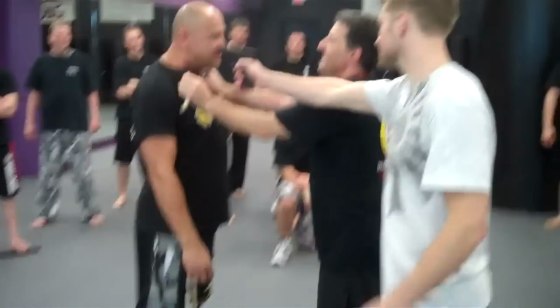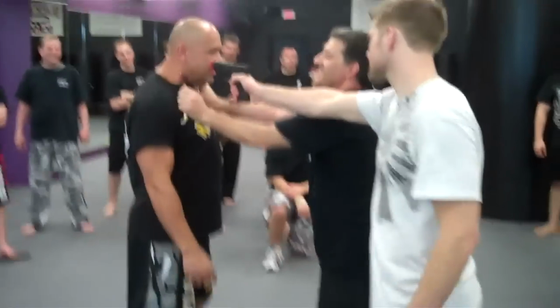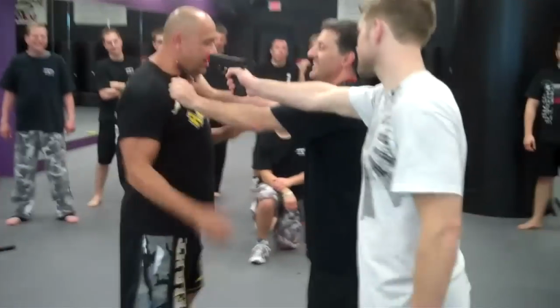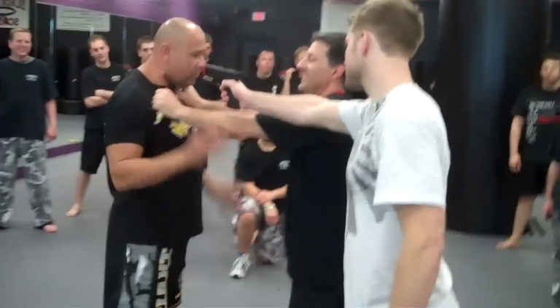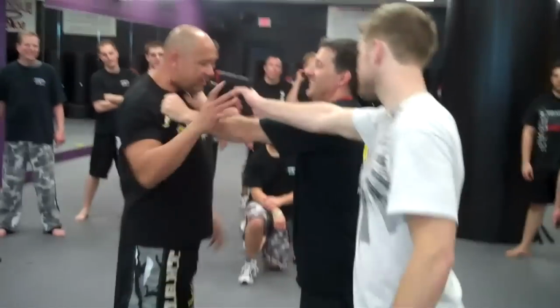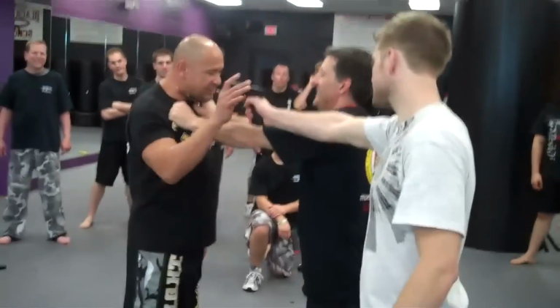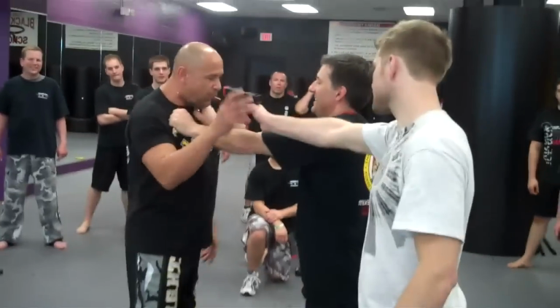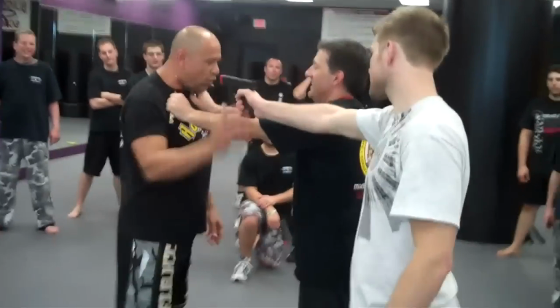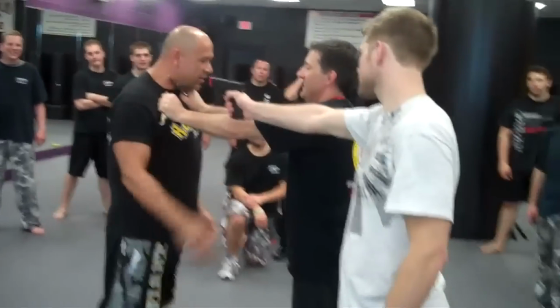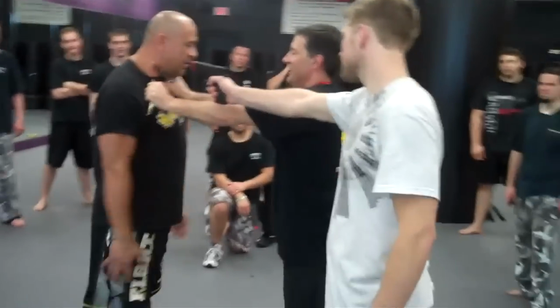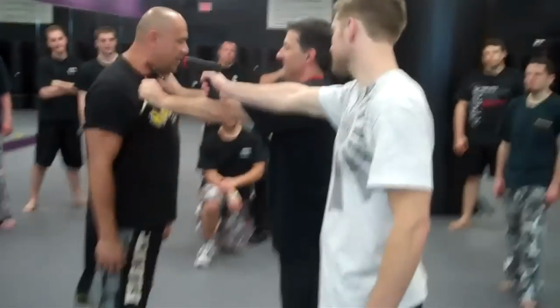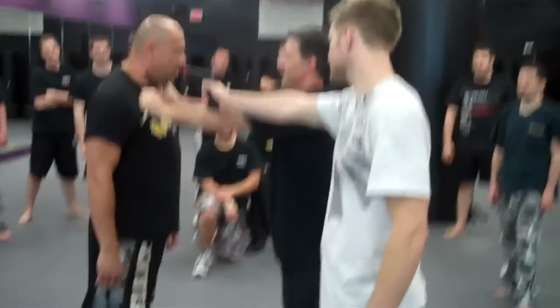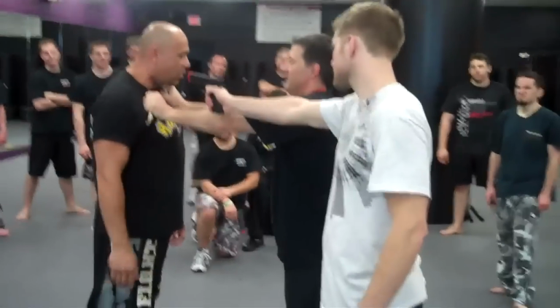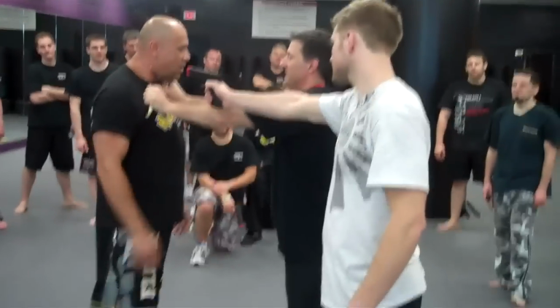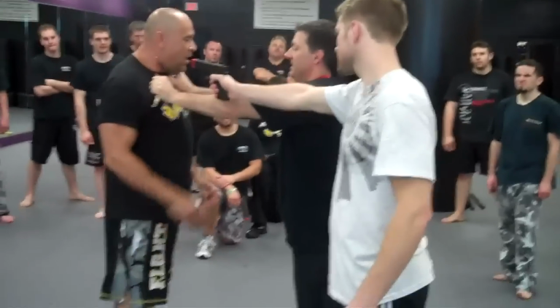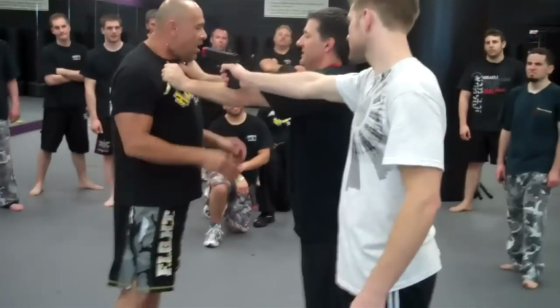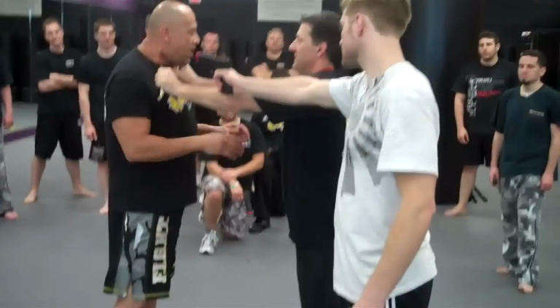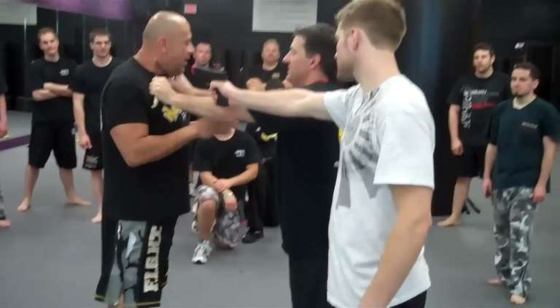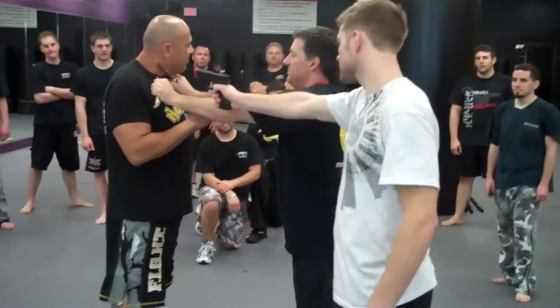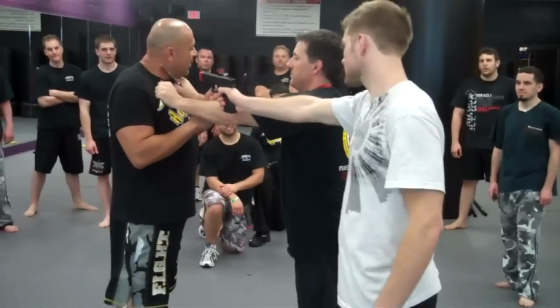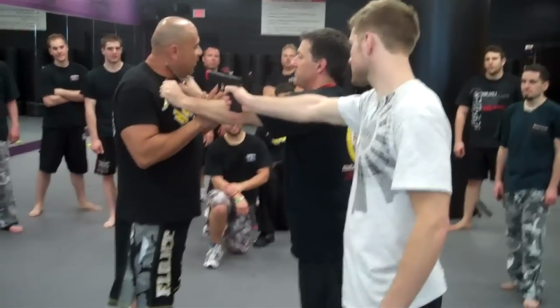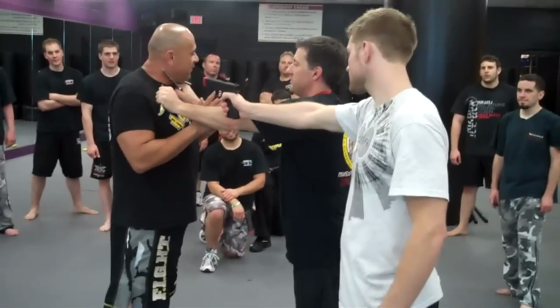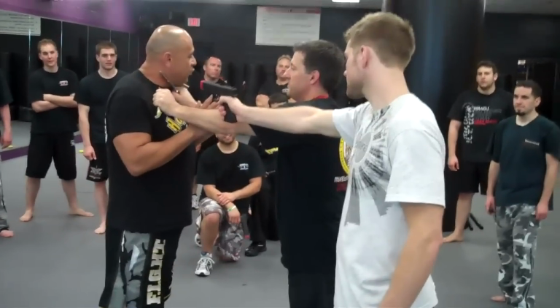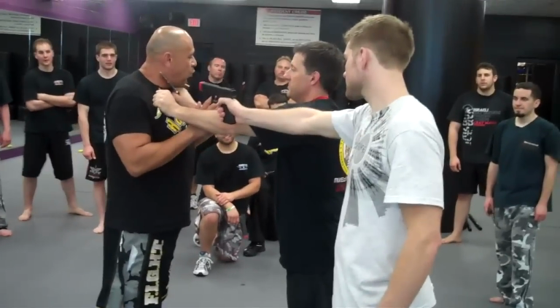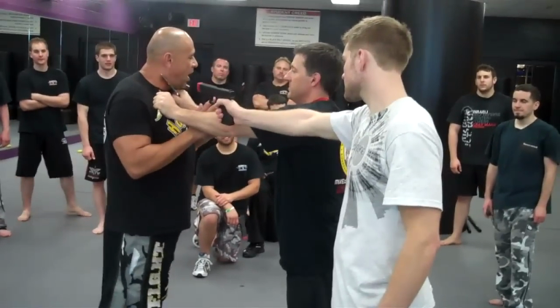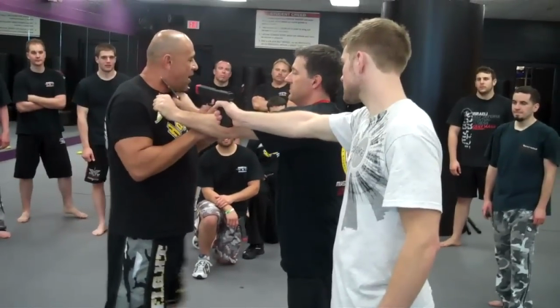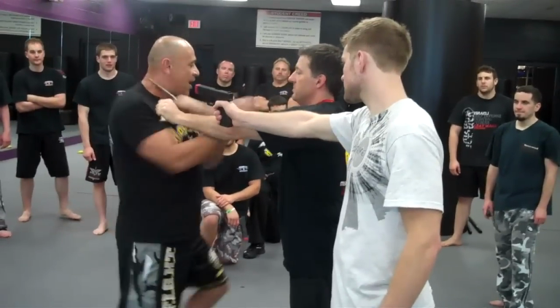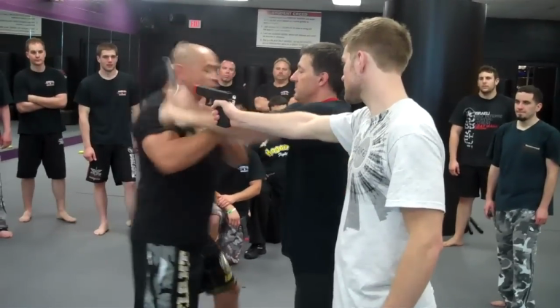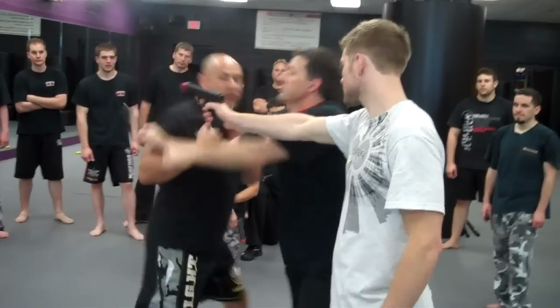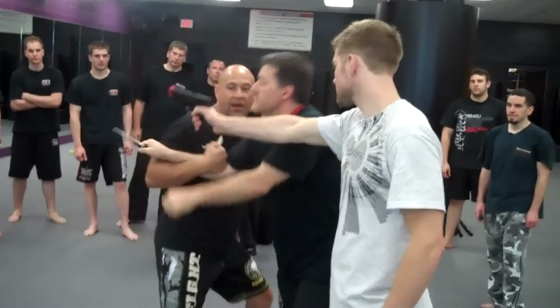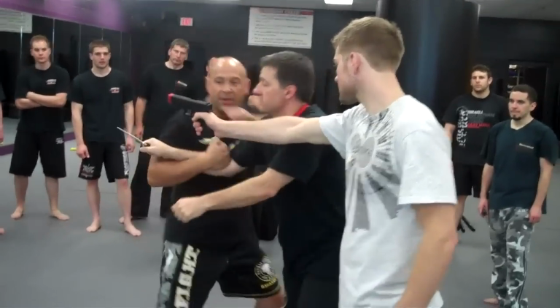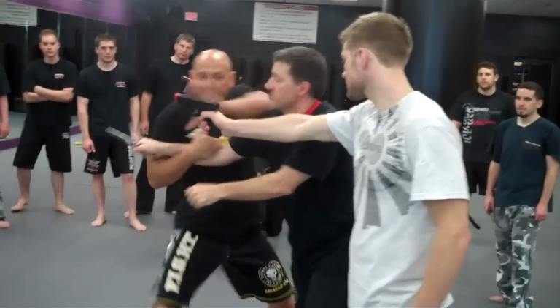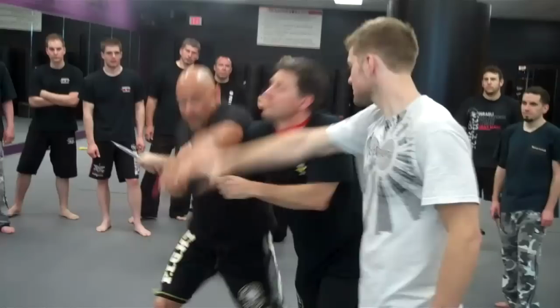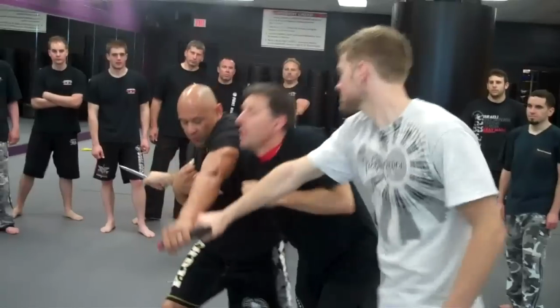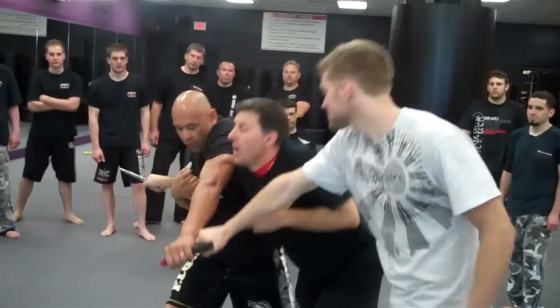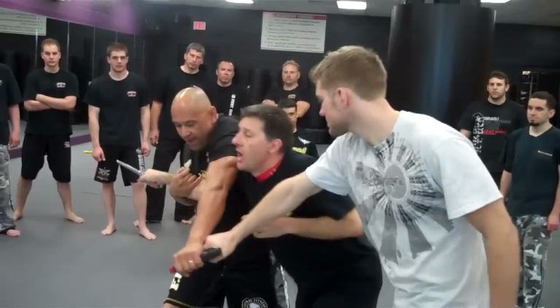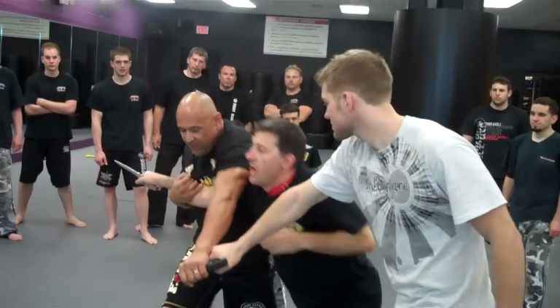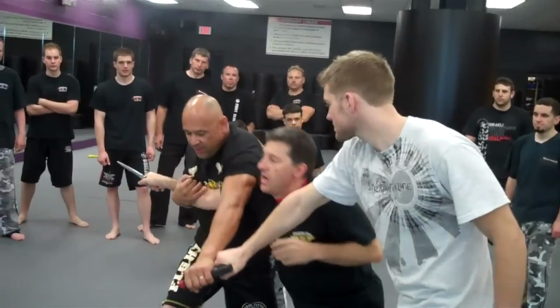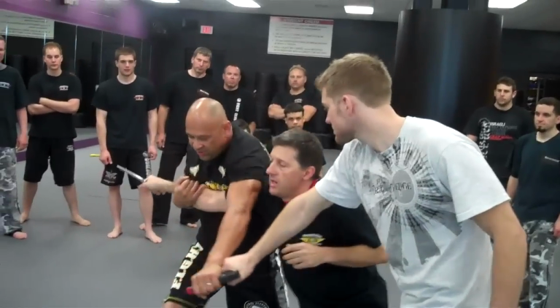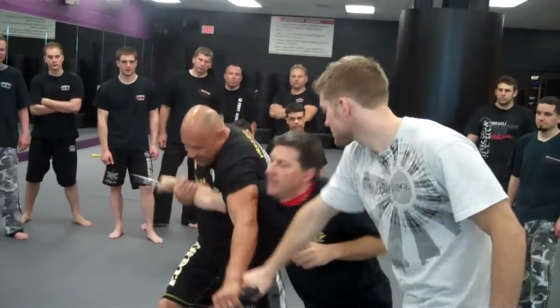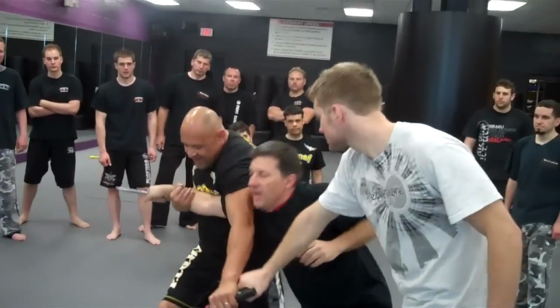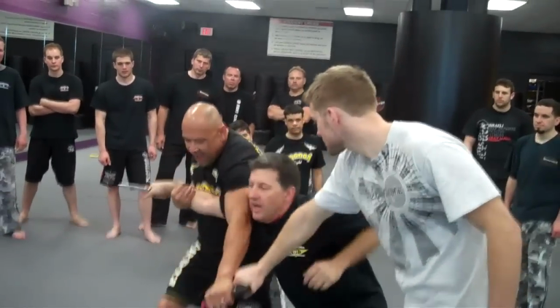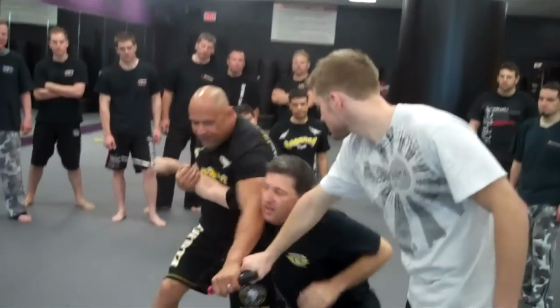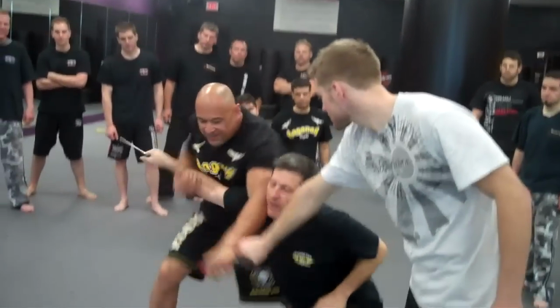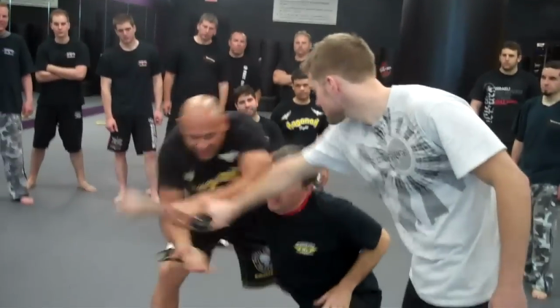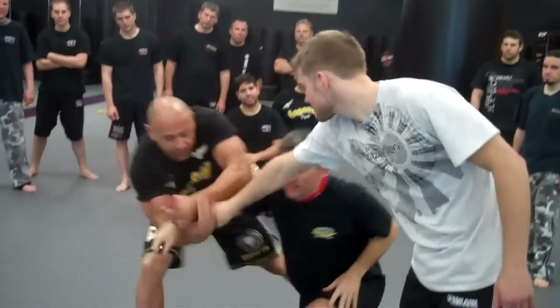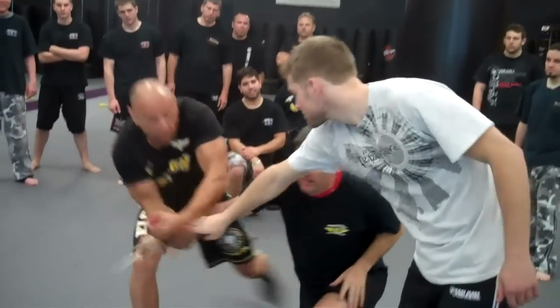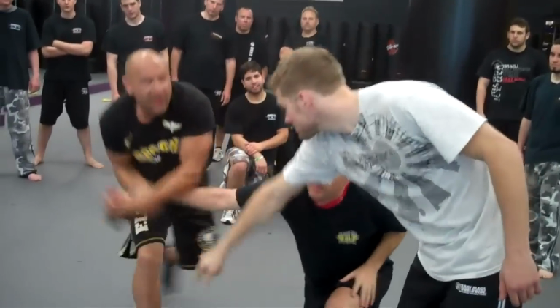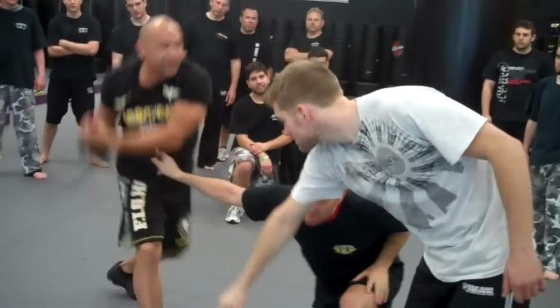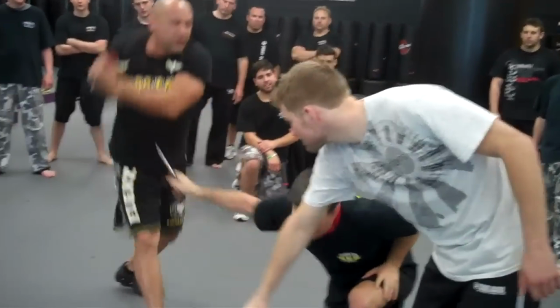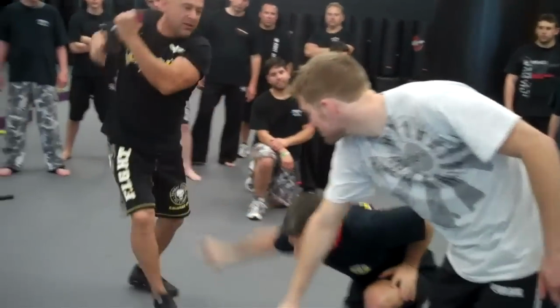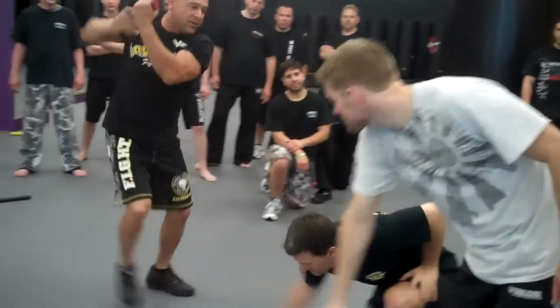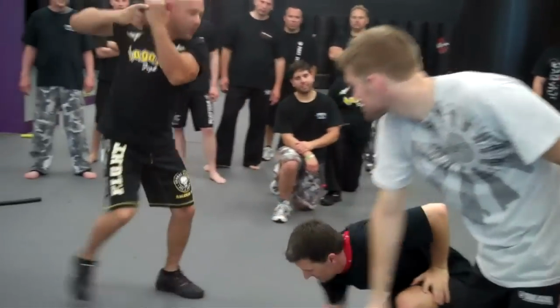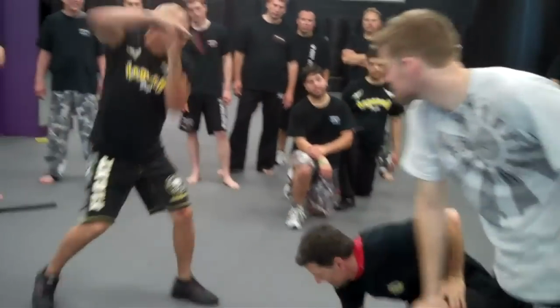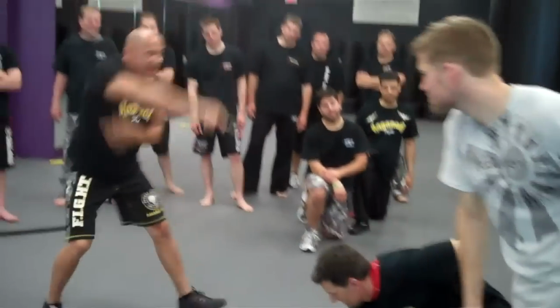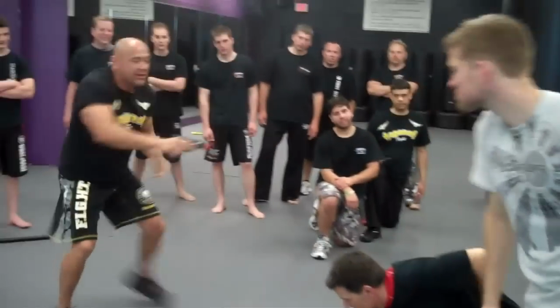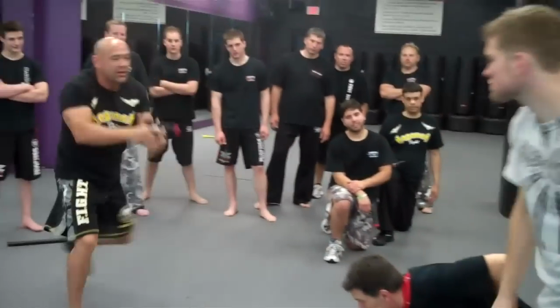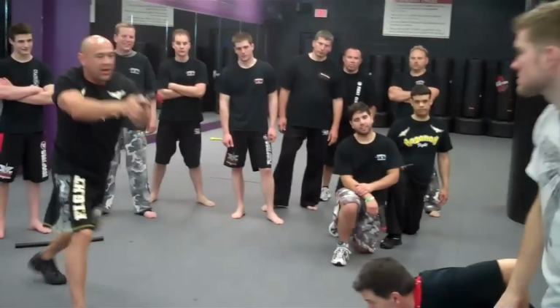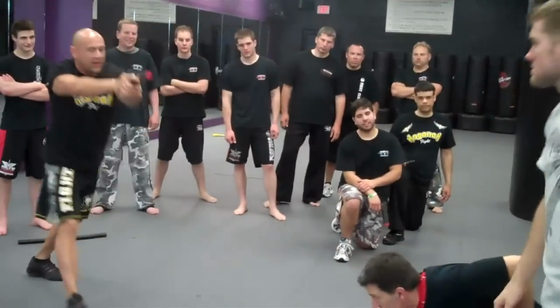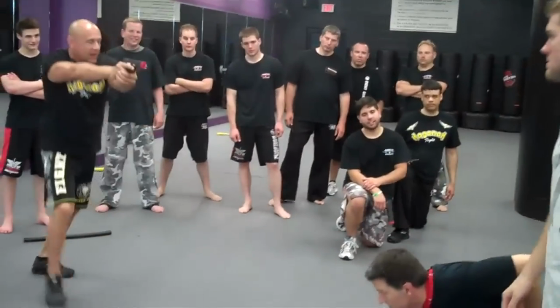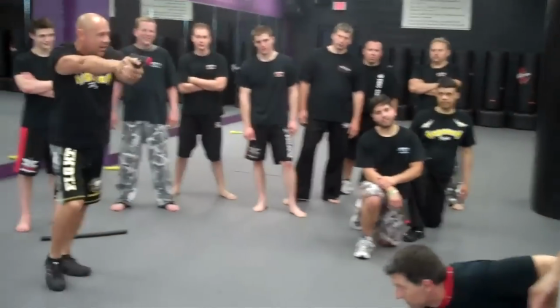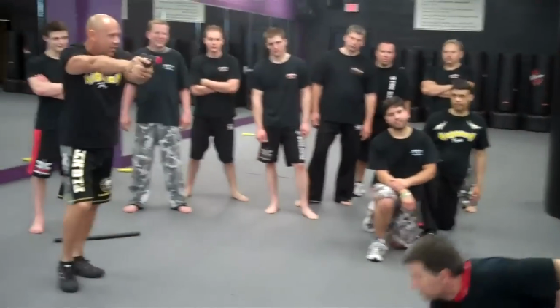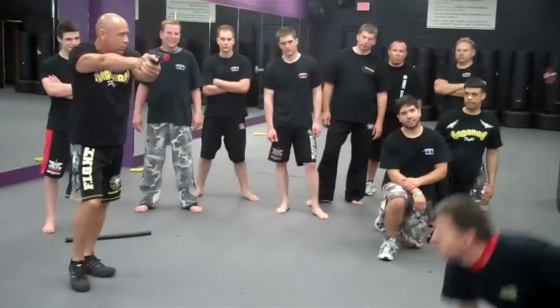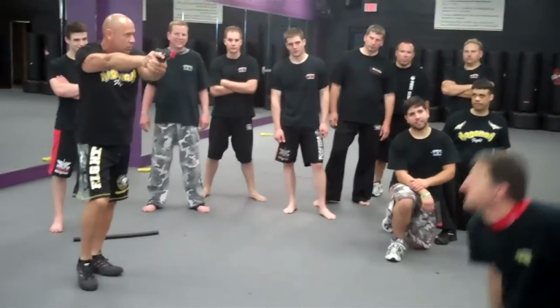He's here, he's pointing here. Hey man, whatever you want. I'm going to come in, grab here, snap his elbow underneath, whack the gun, and out I go.